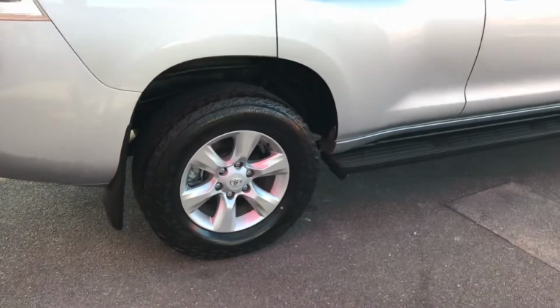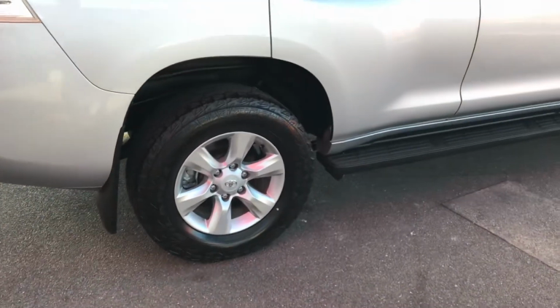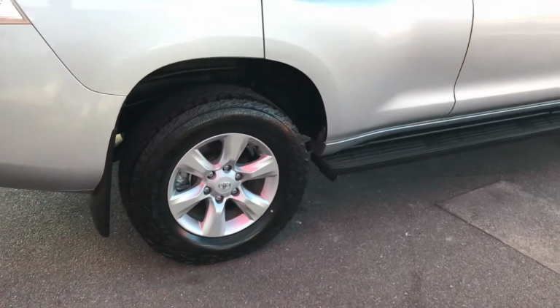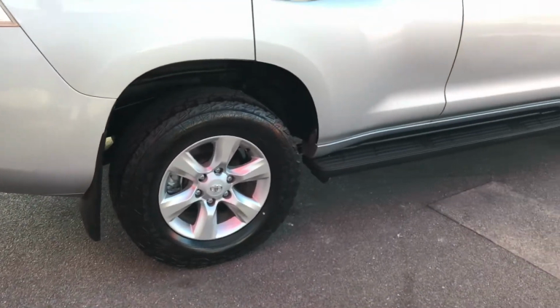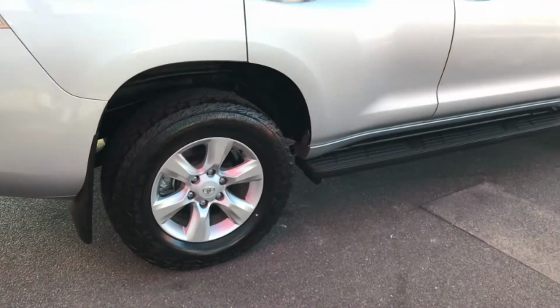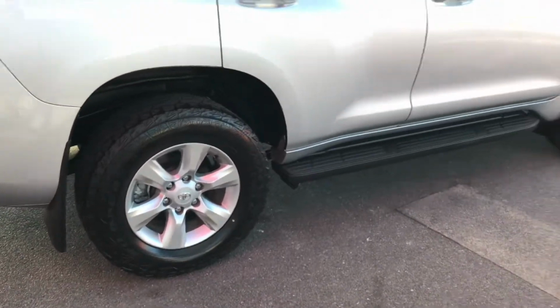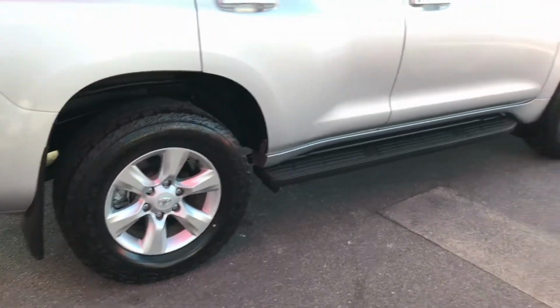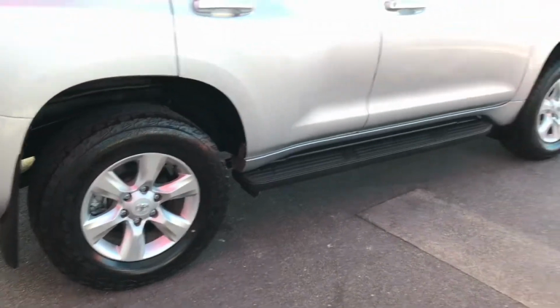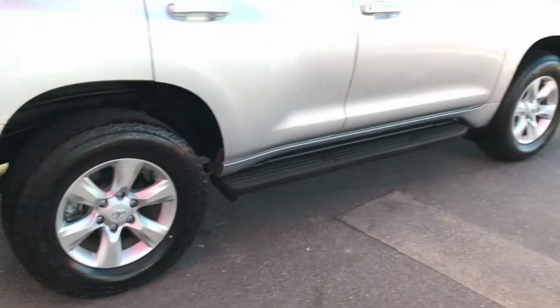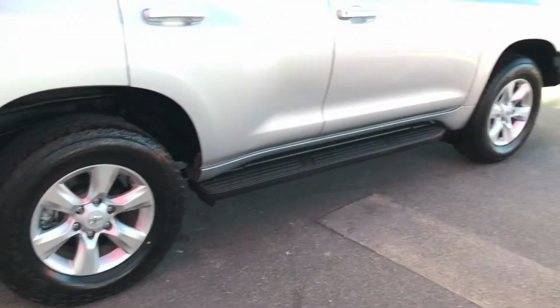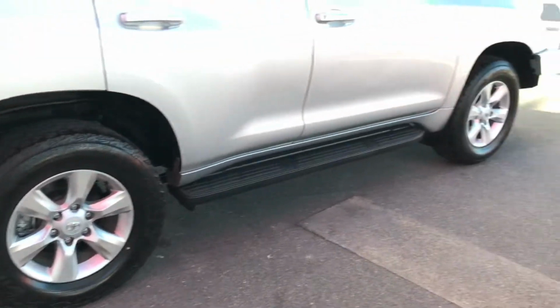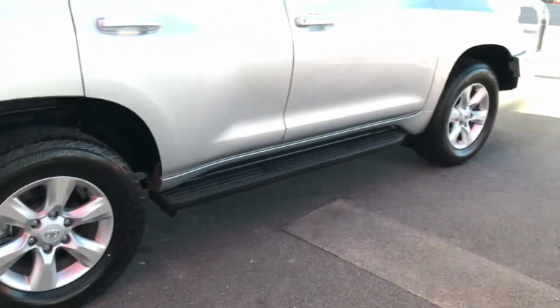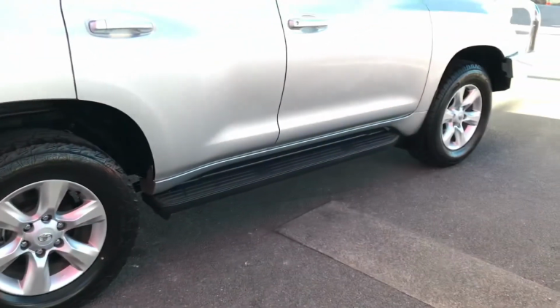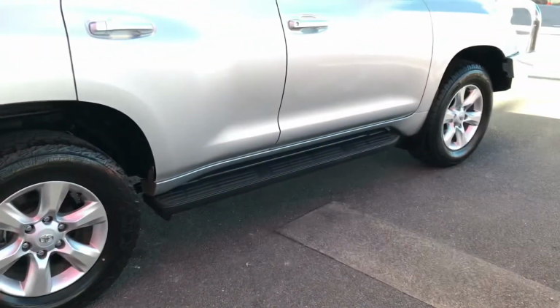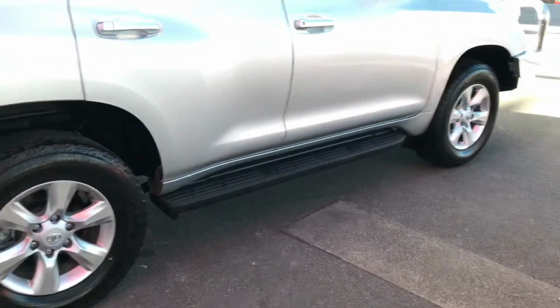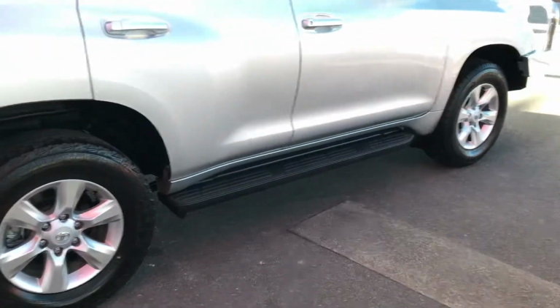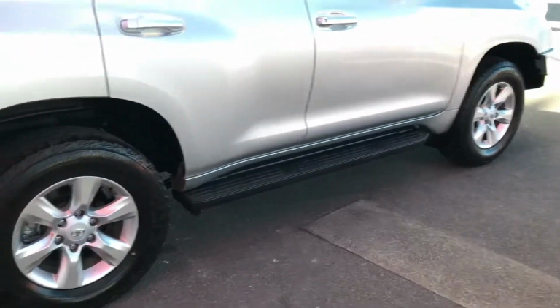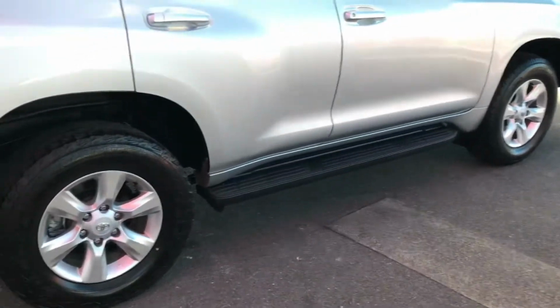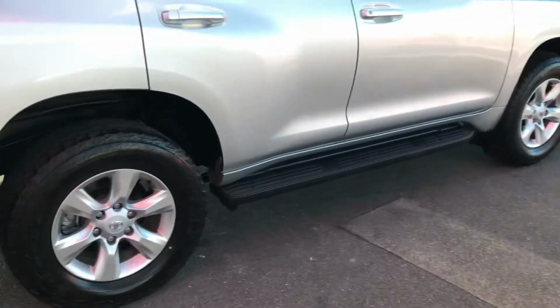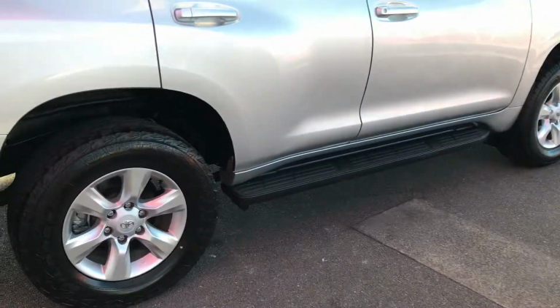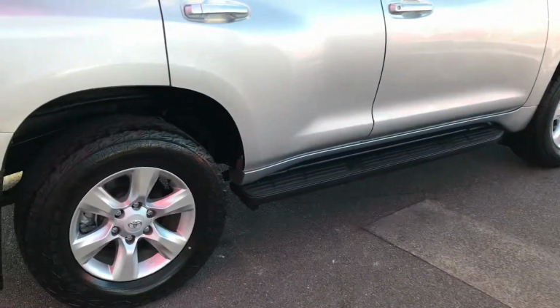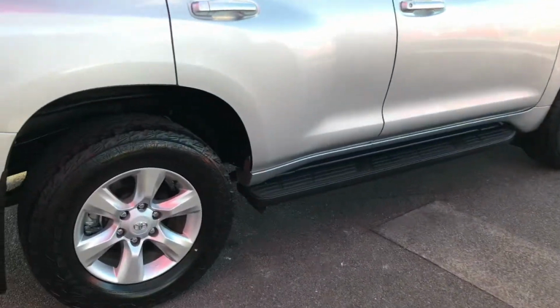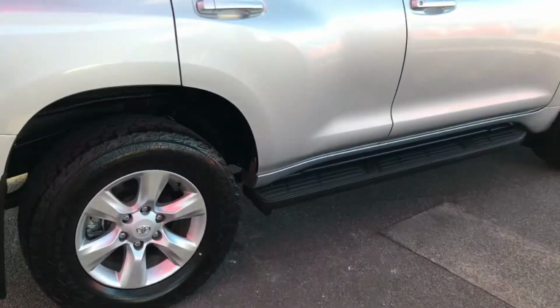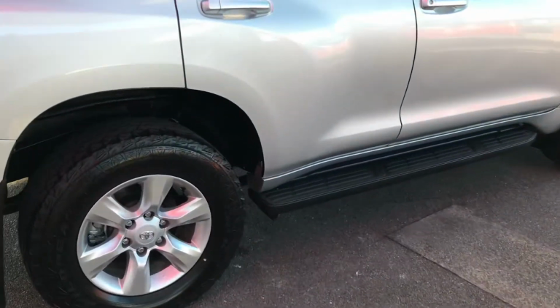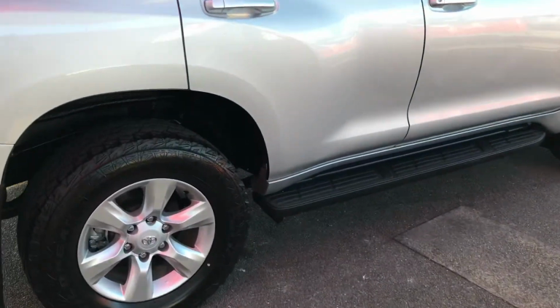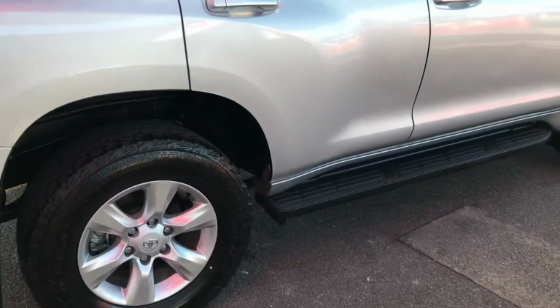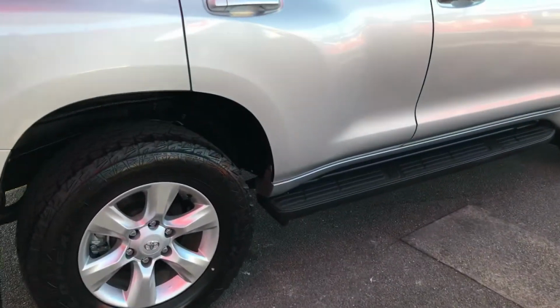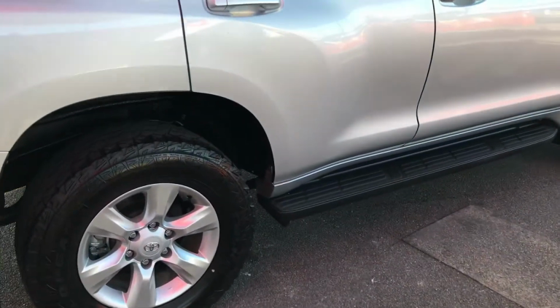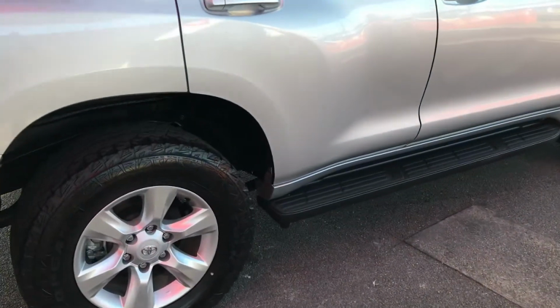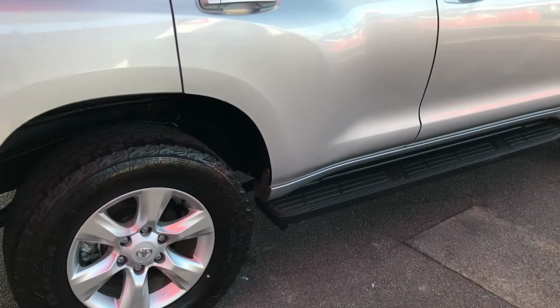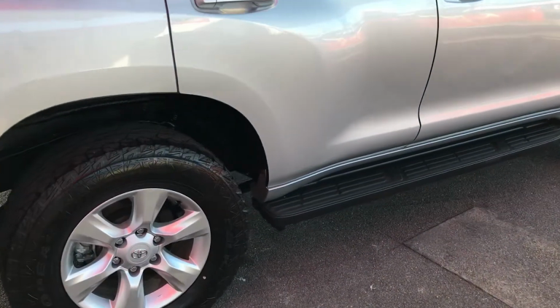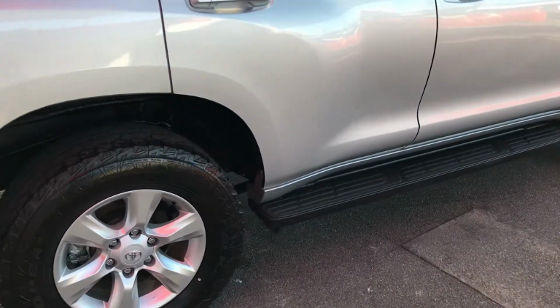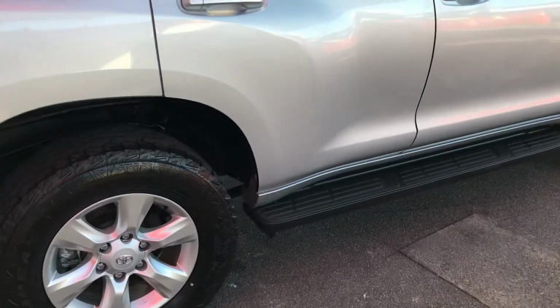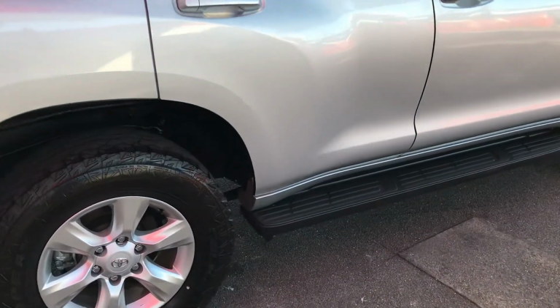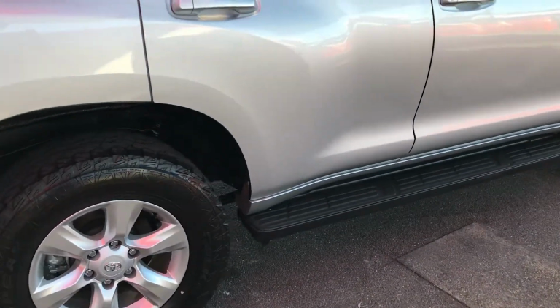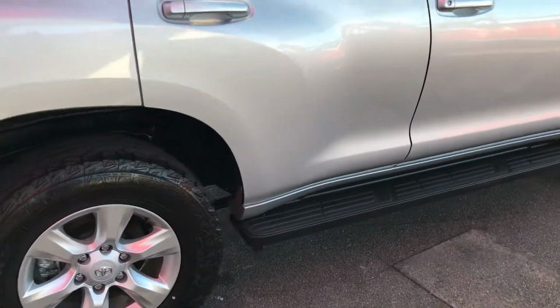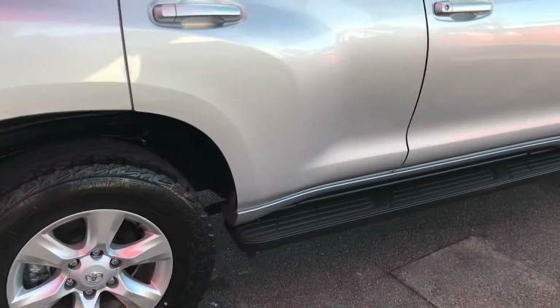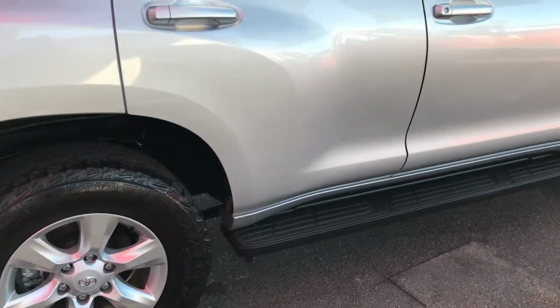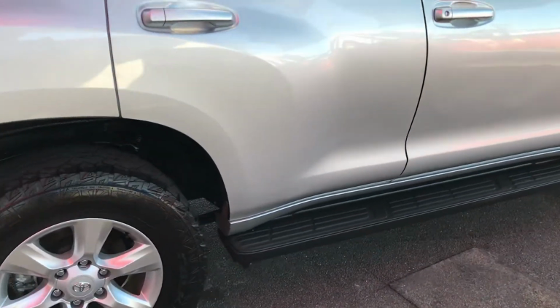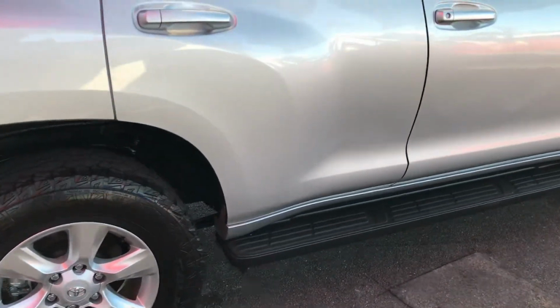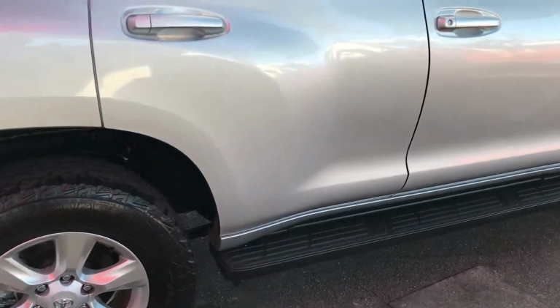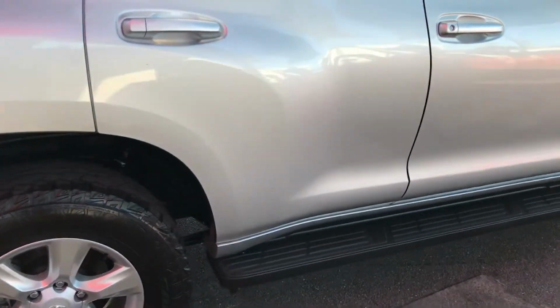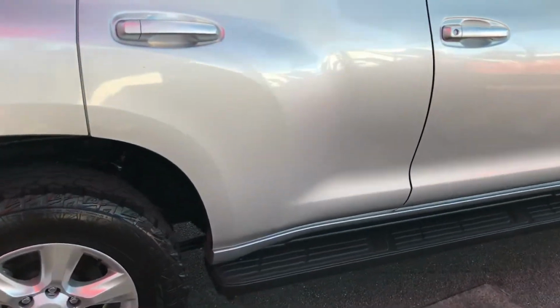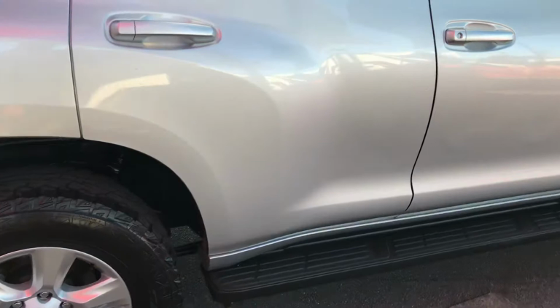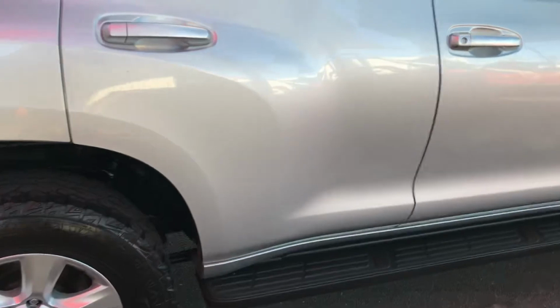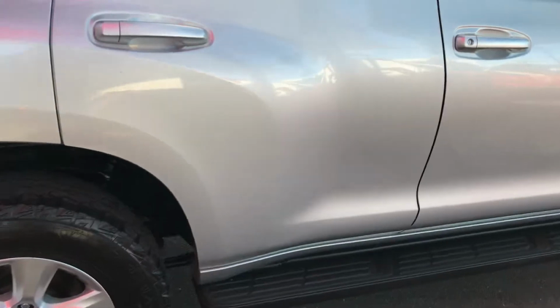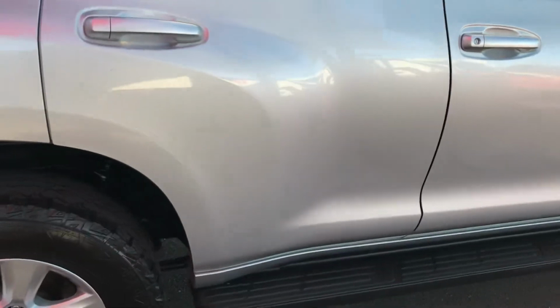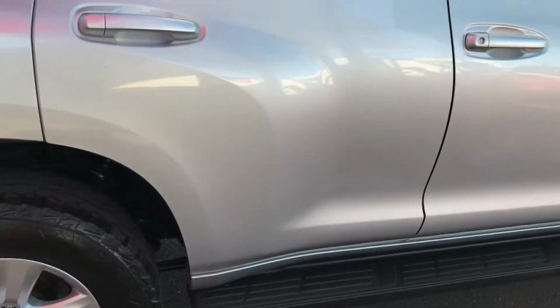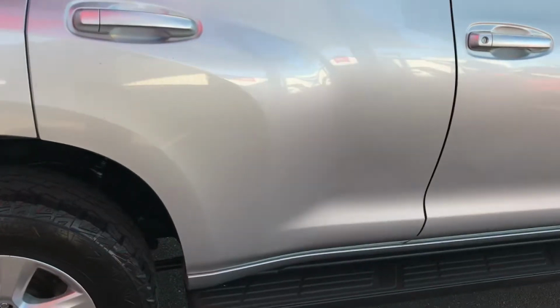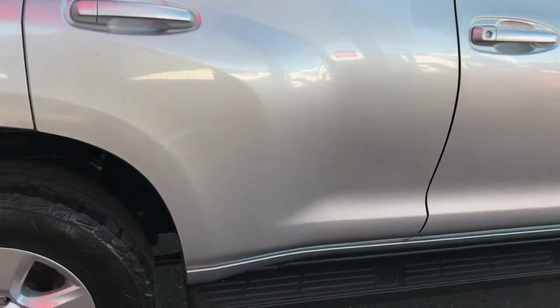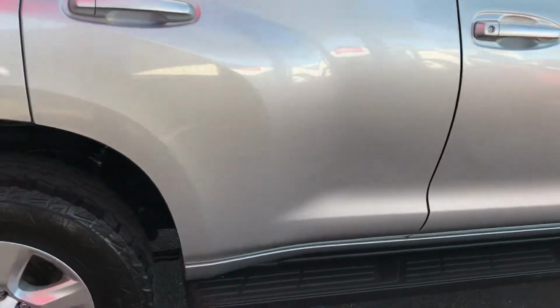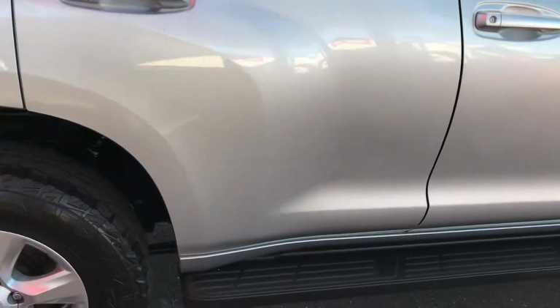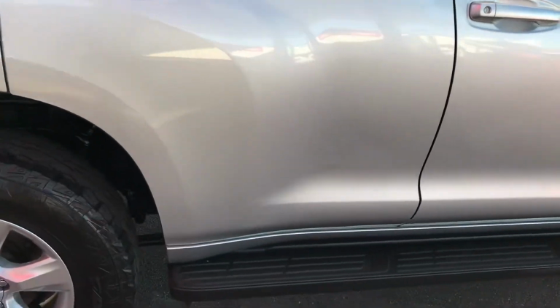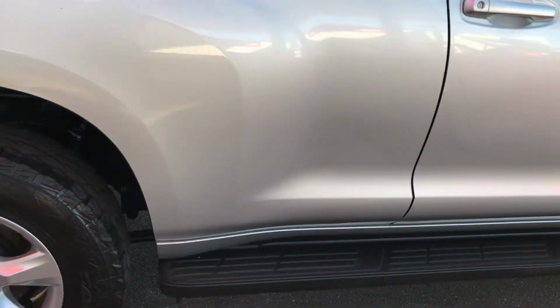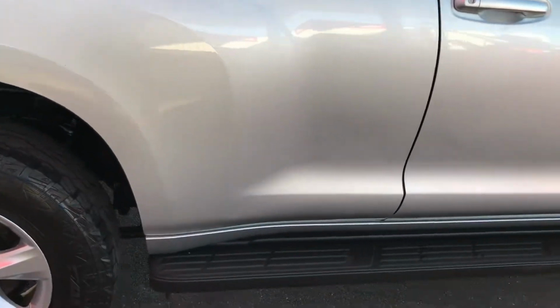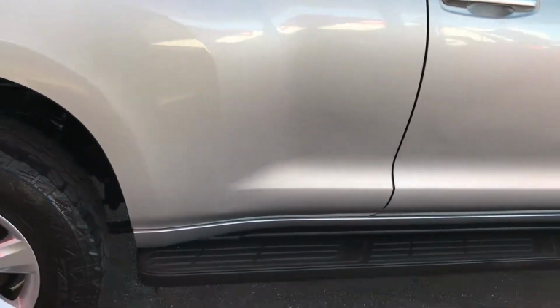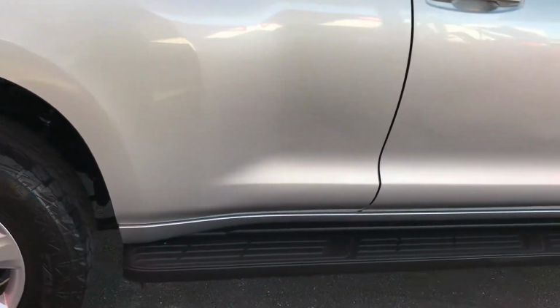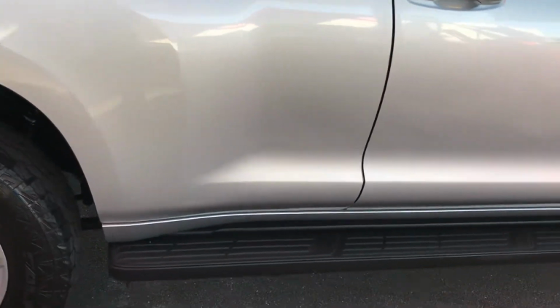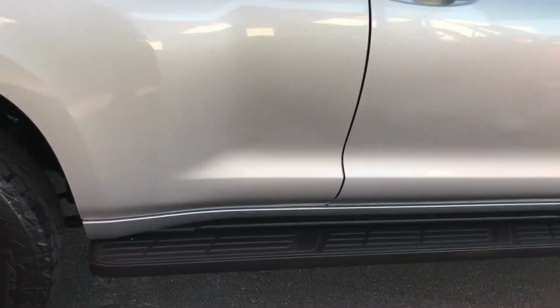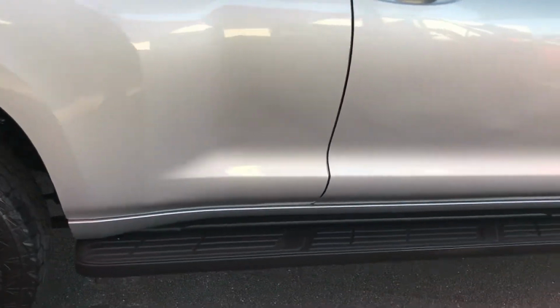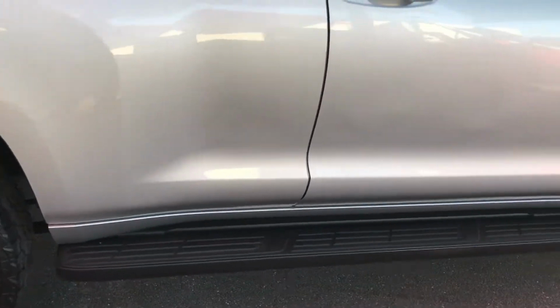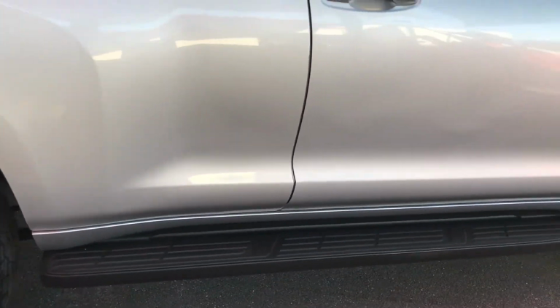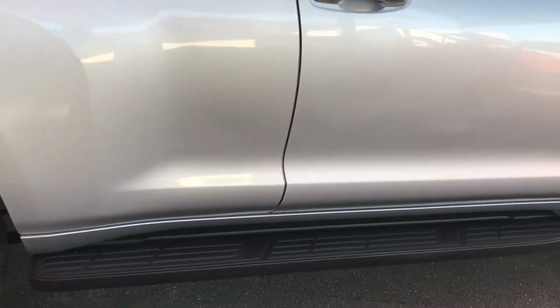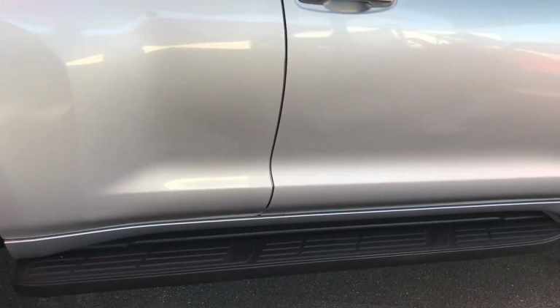GXL alloy tires all the way through, and there are all-terrain tires on as well — just giving you a rundown of that side of the vehicle.